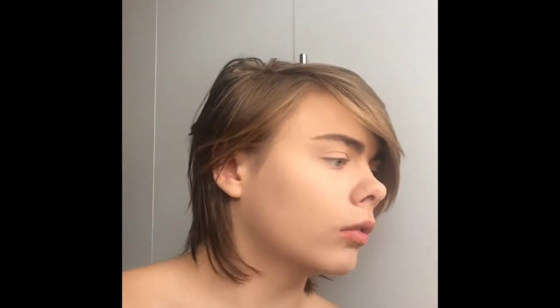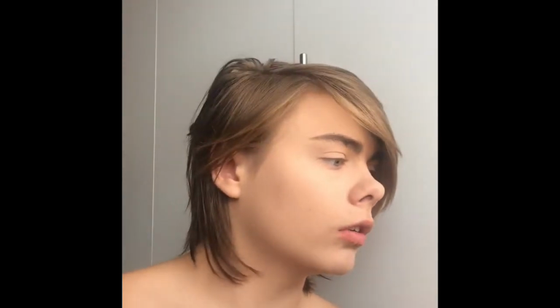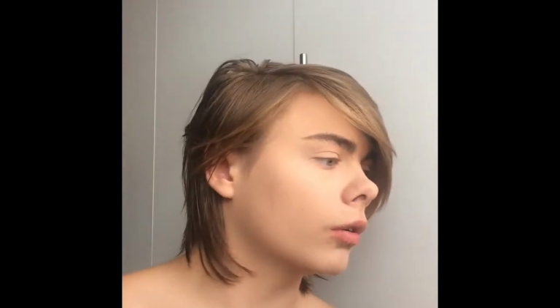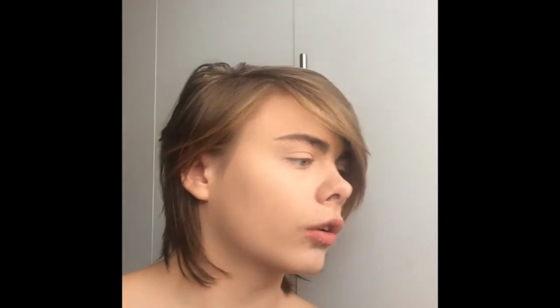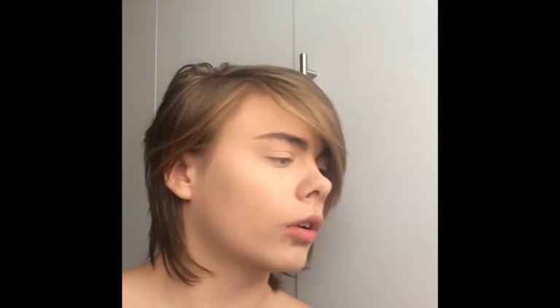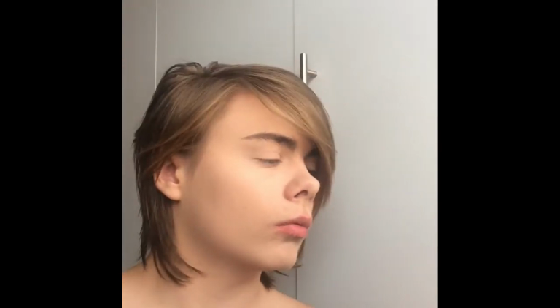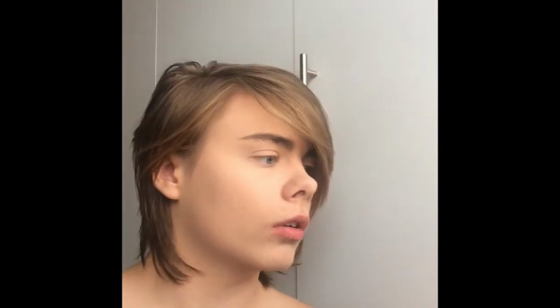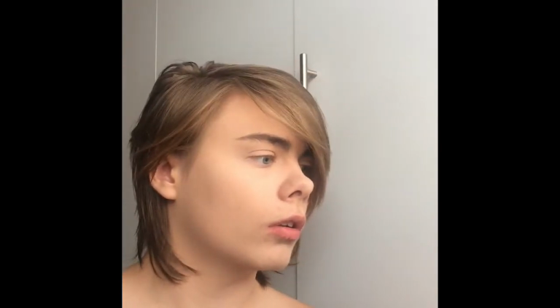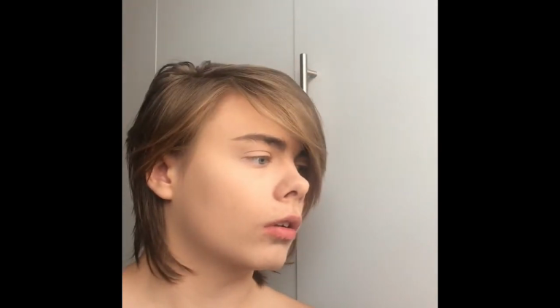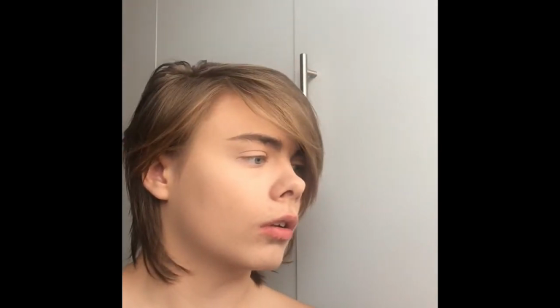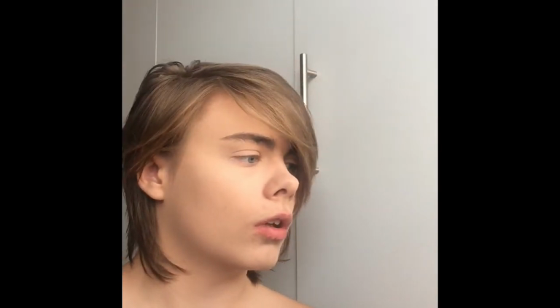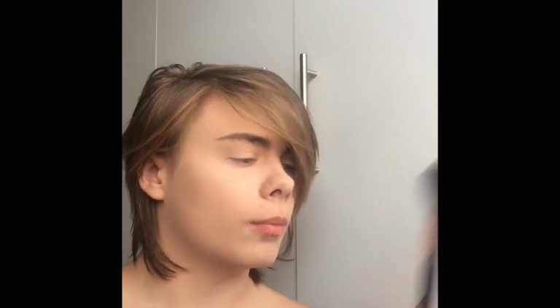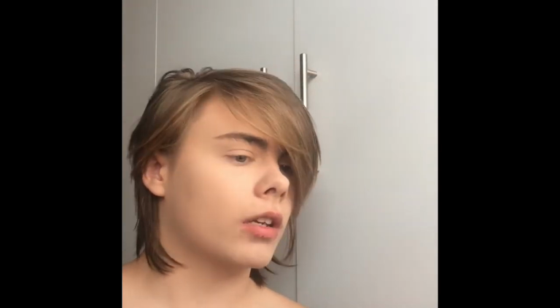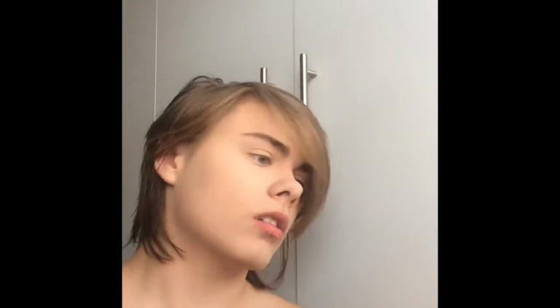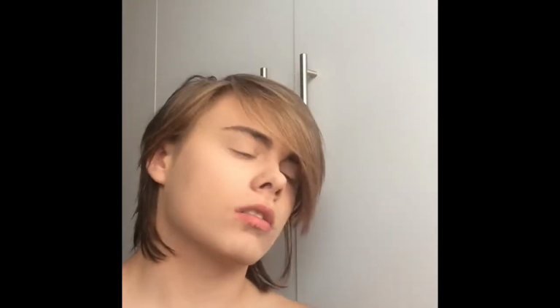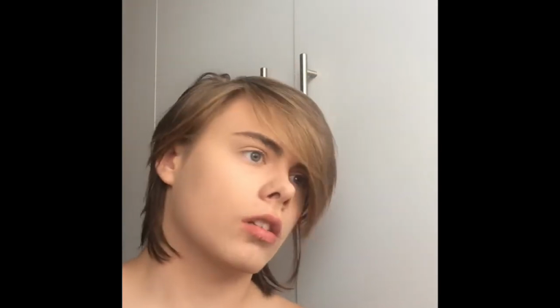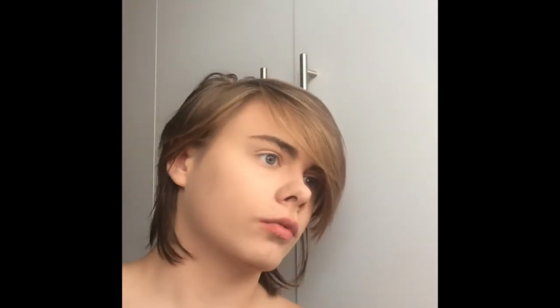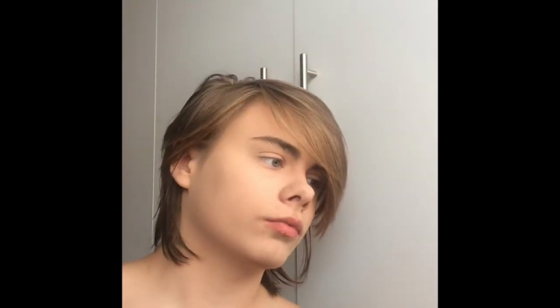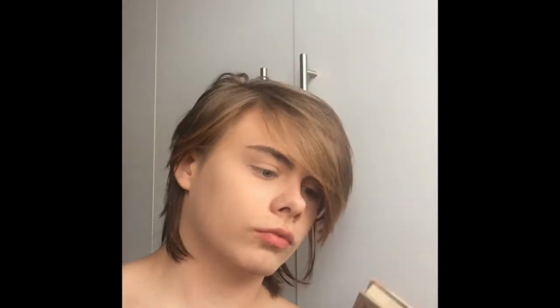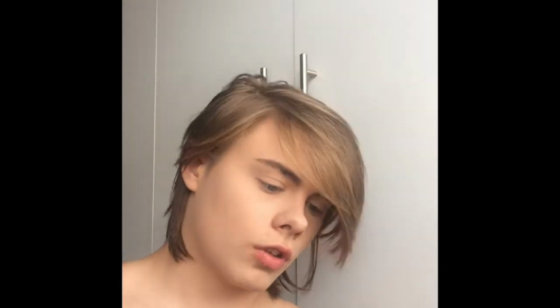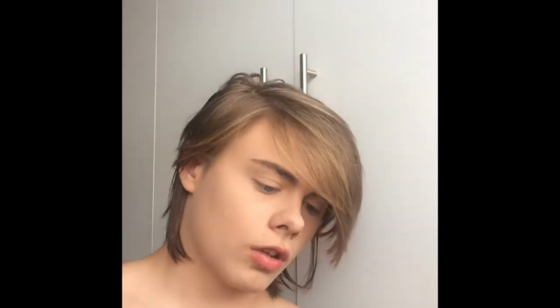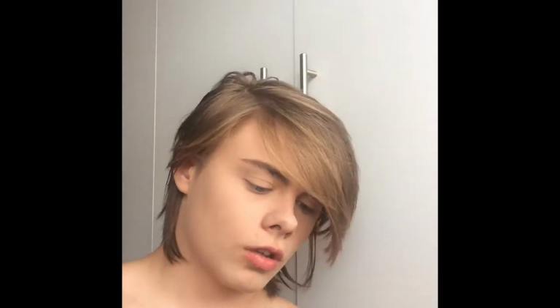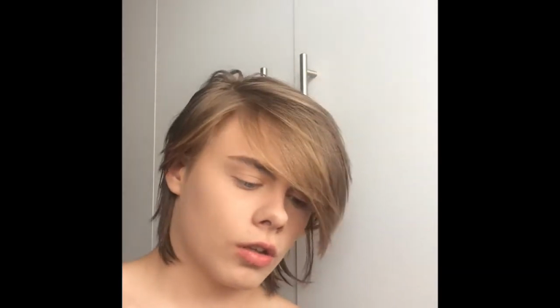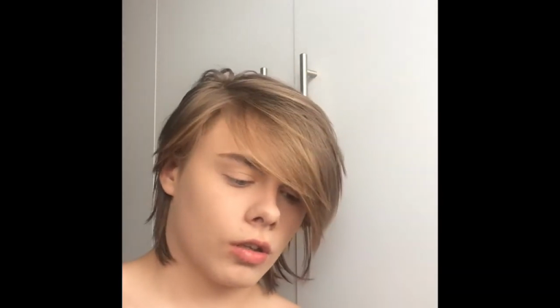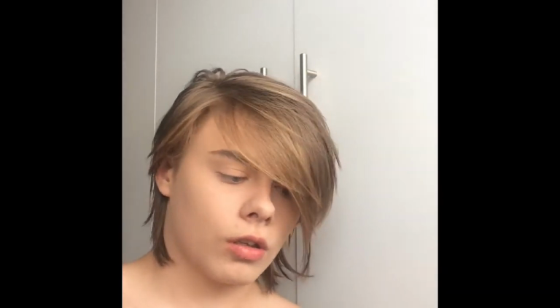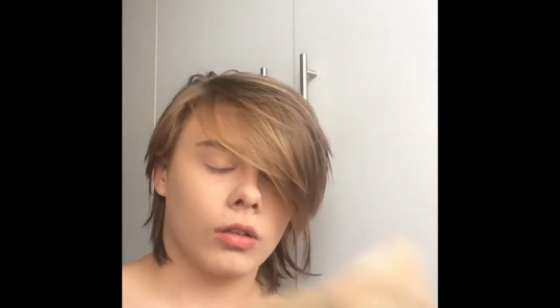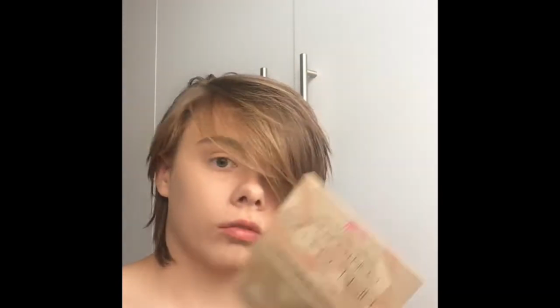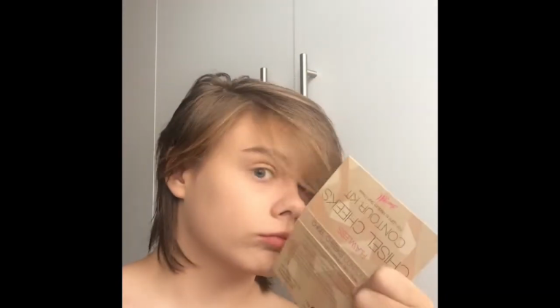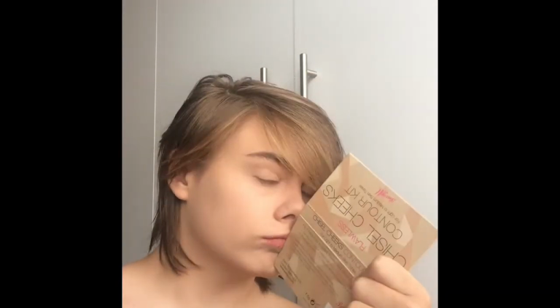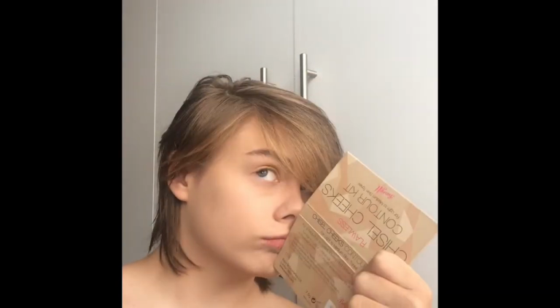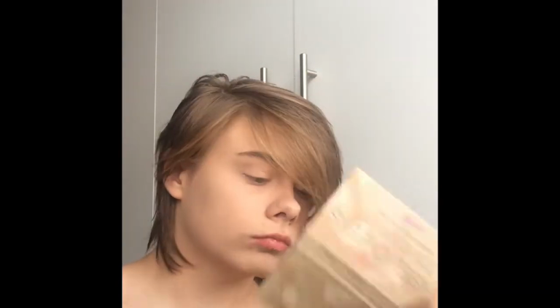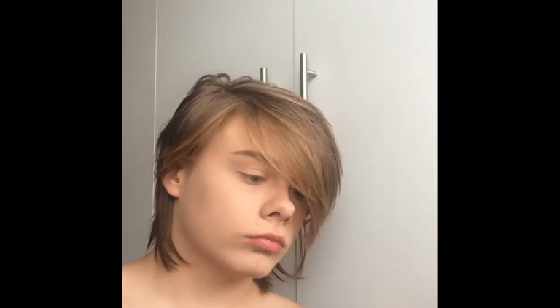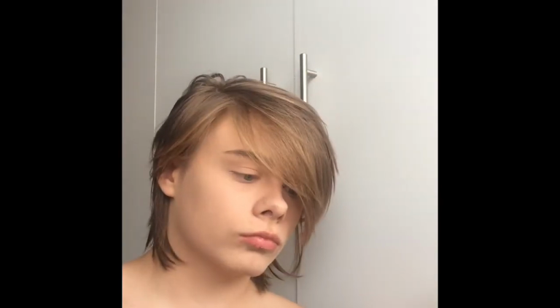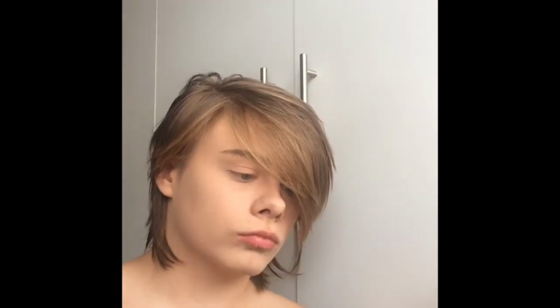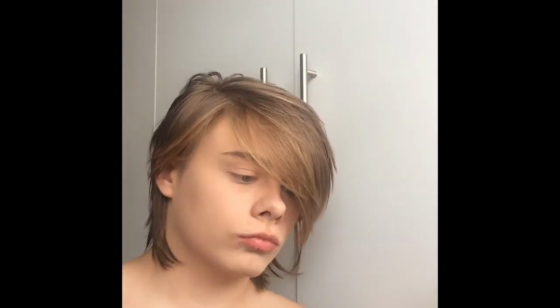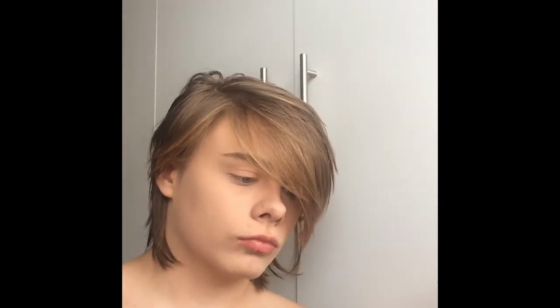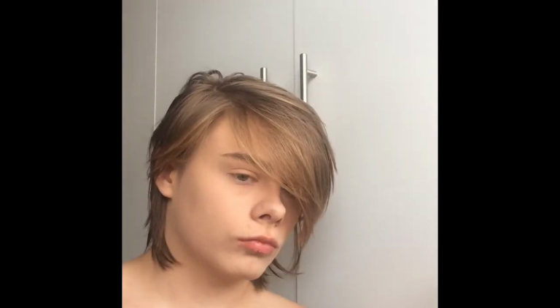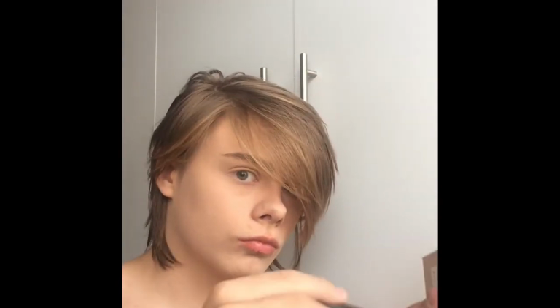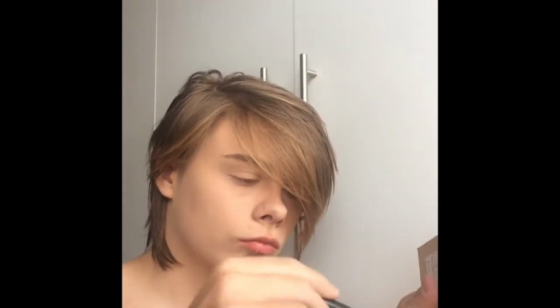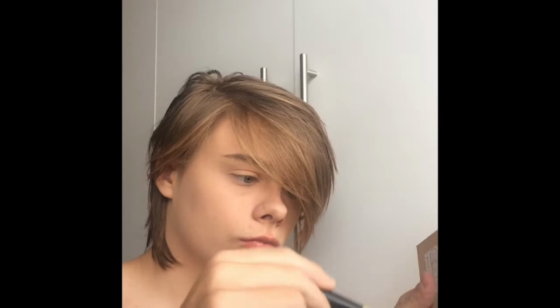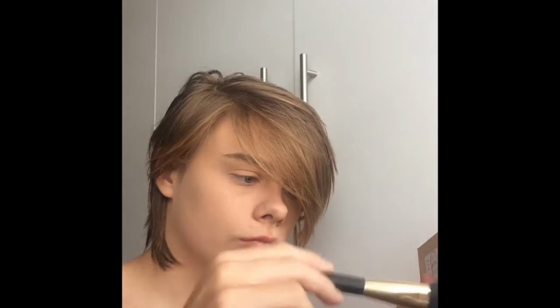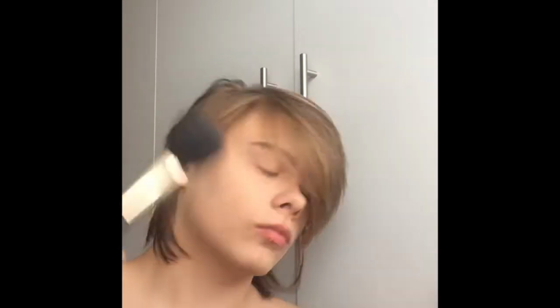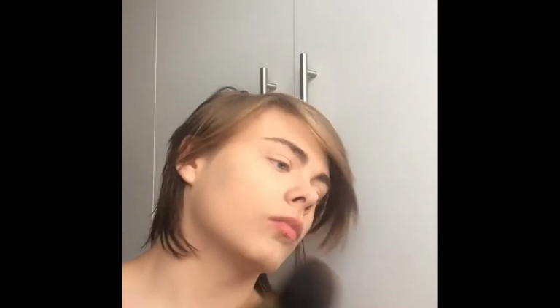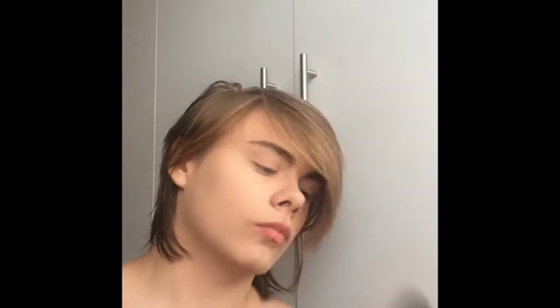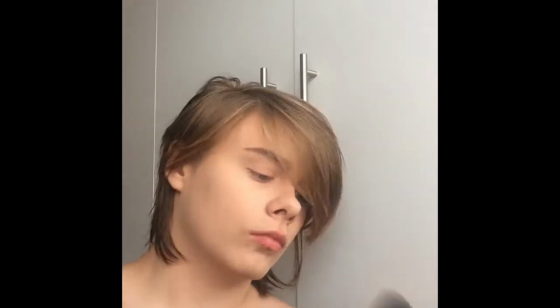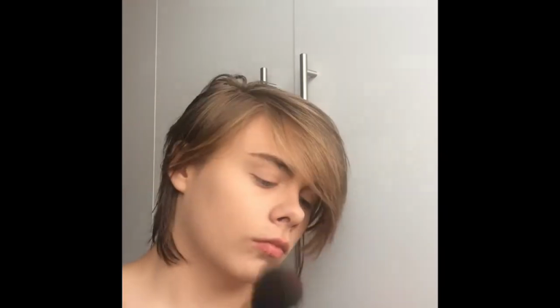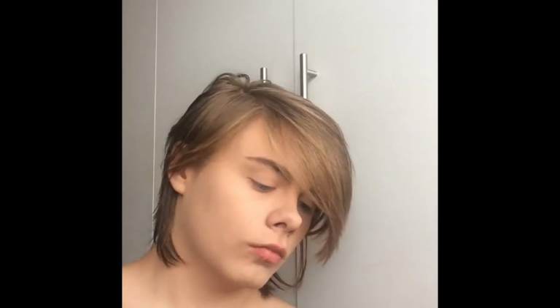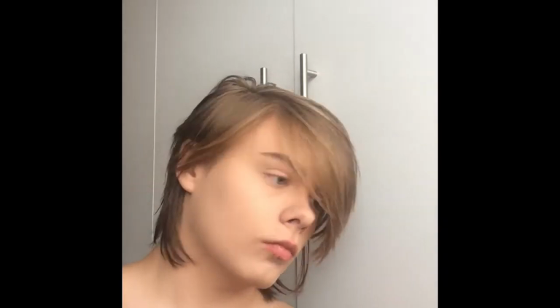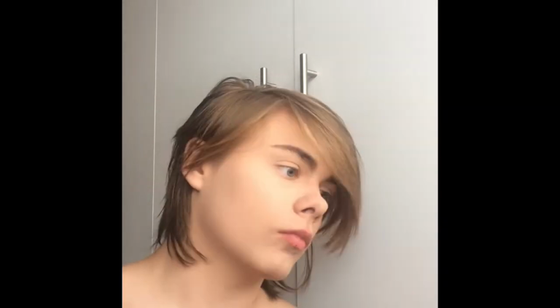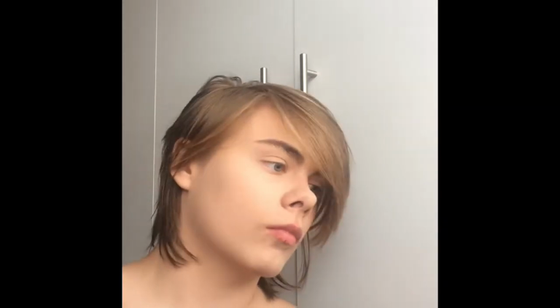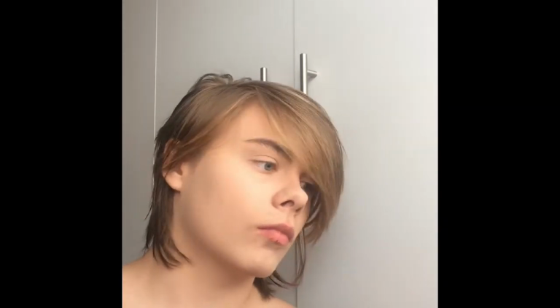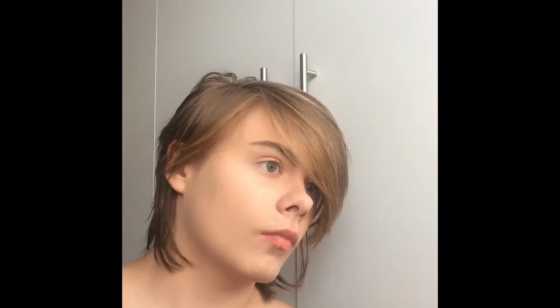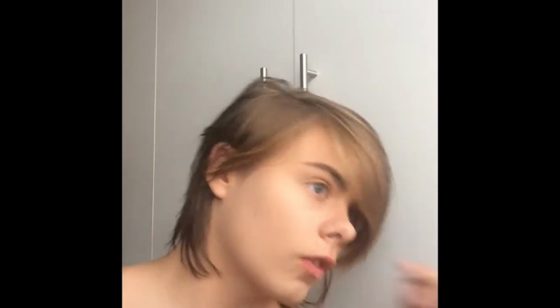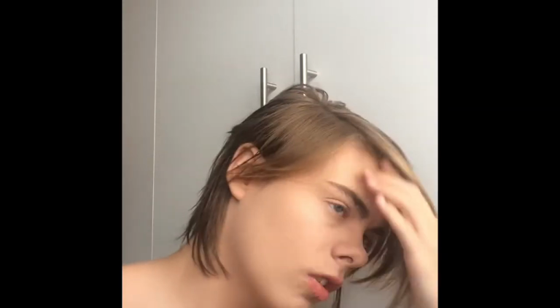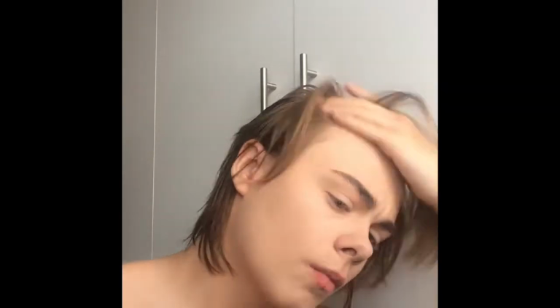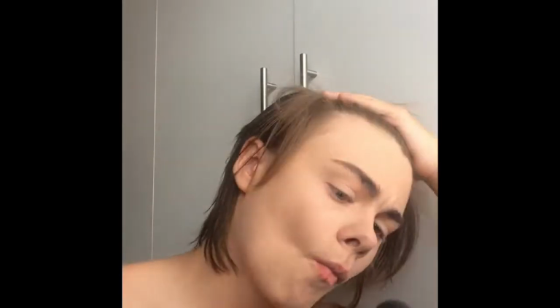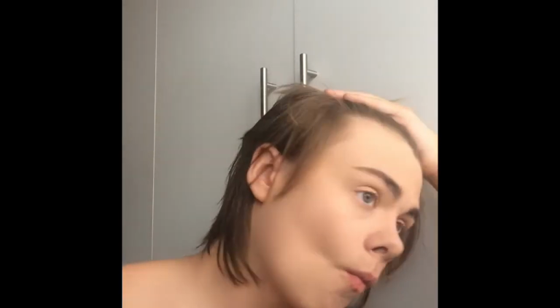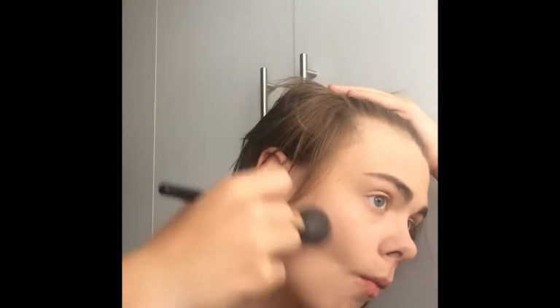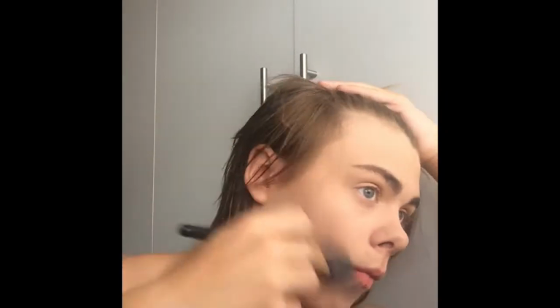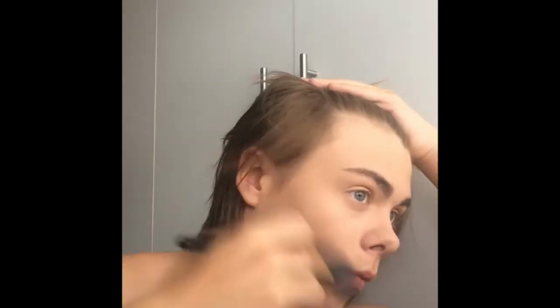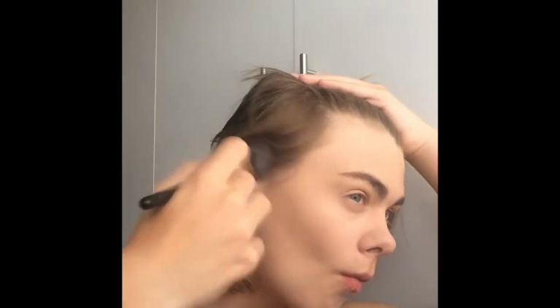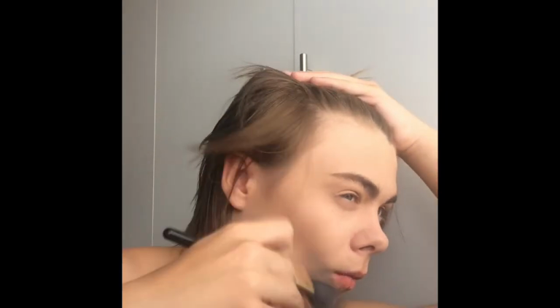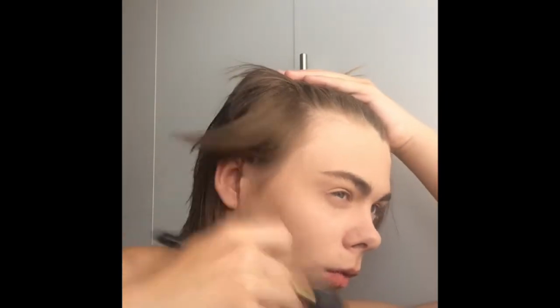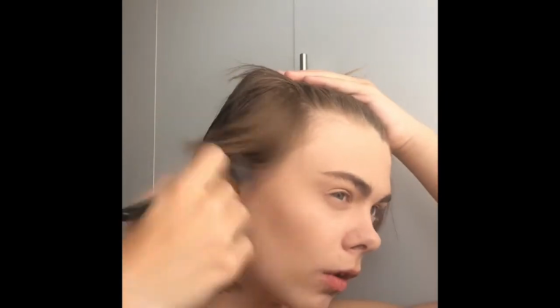Hello everybody, this is my first video and in this video I'll be teaching you how to do a very quick, easy and natural look just for popping out to the shops.